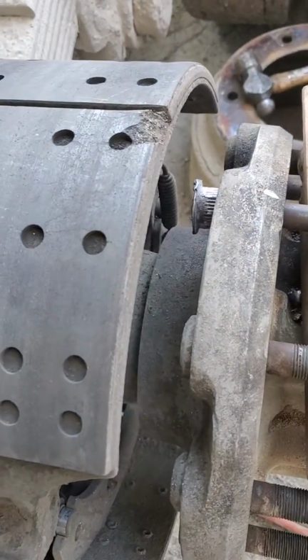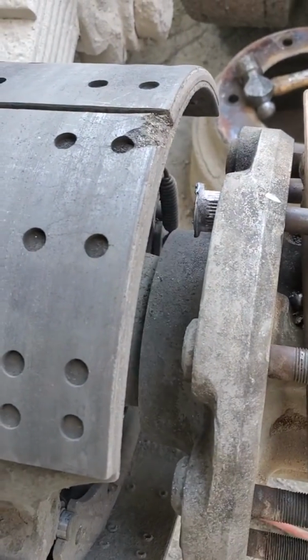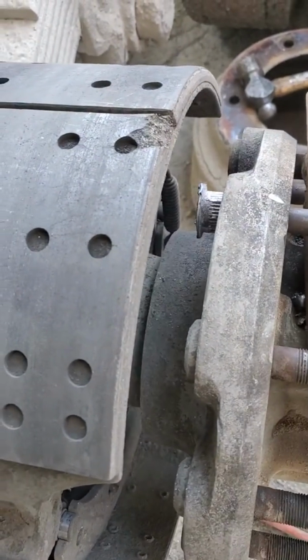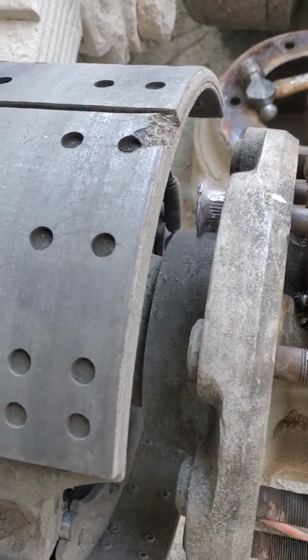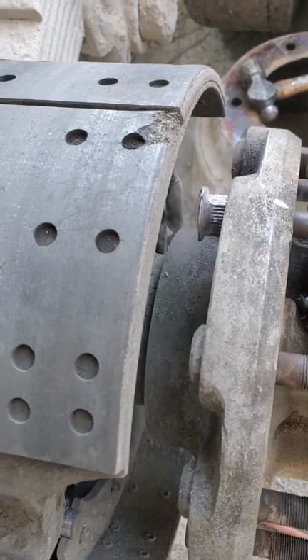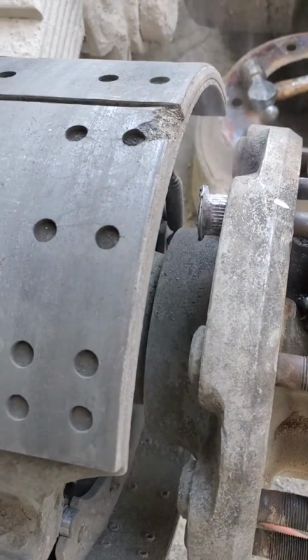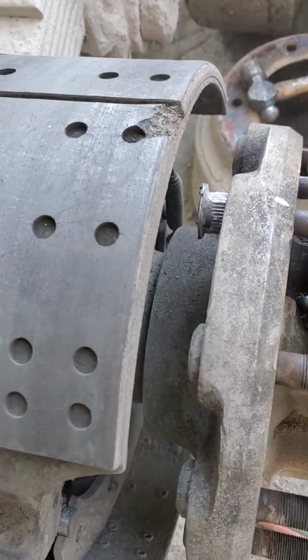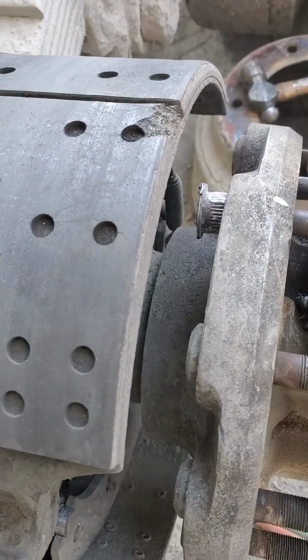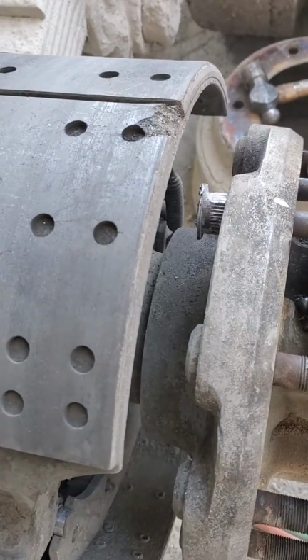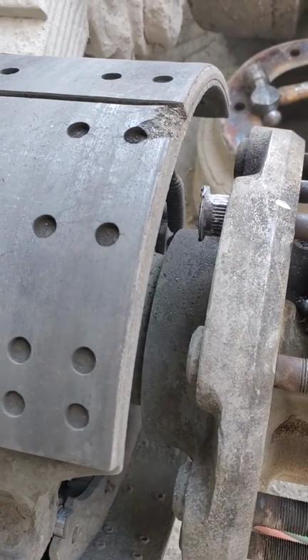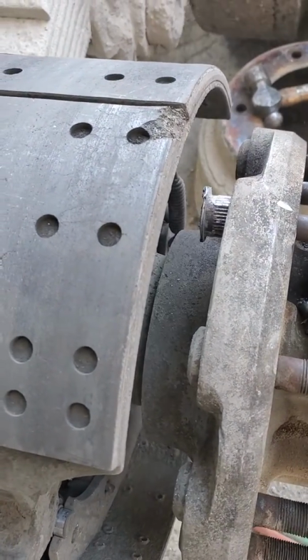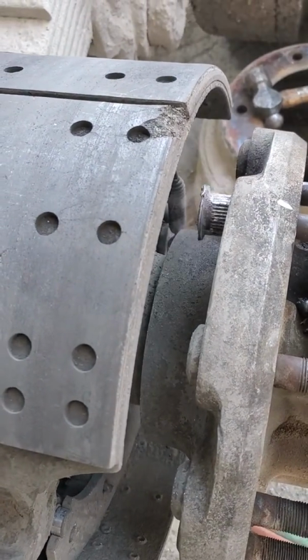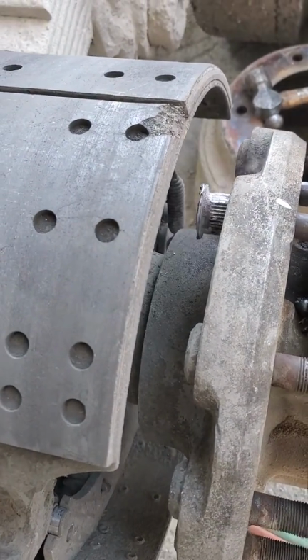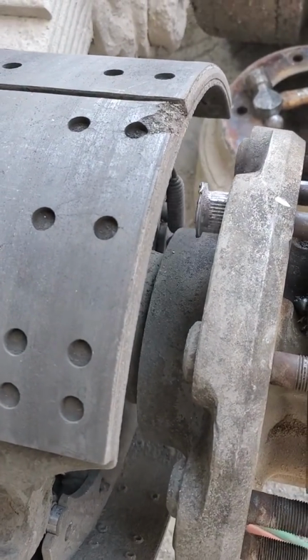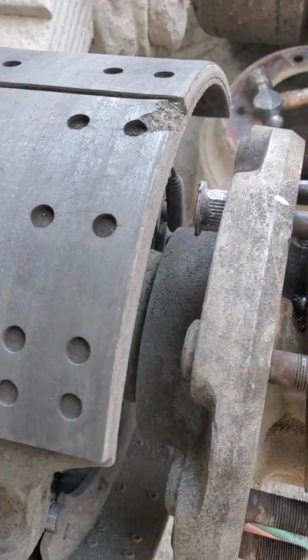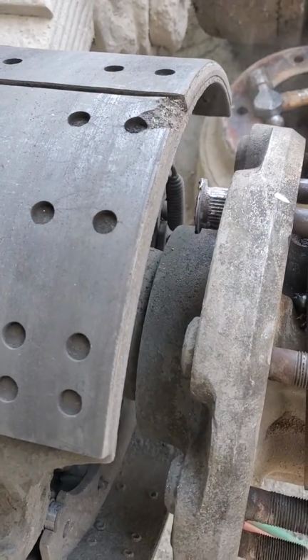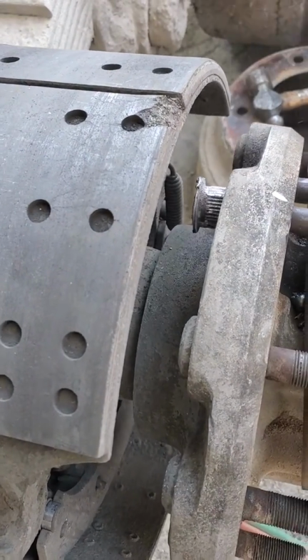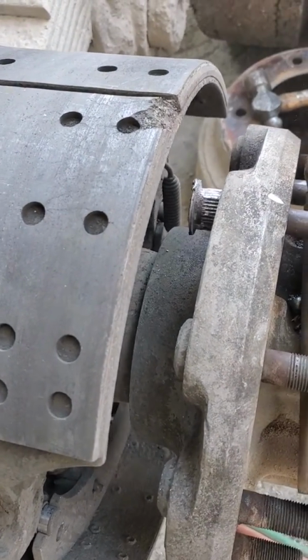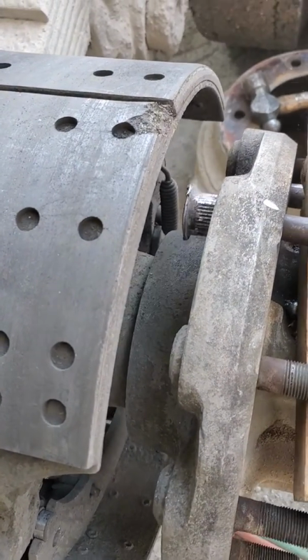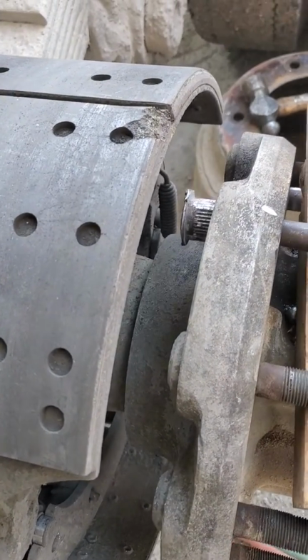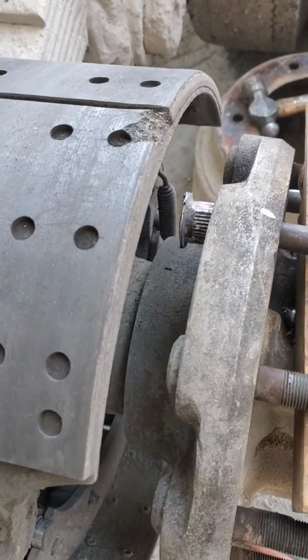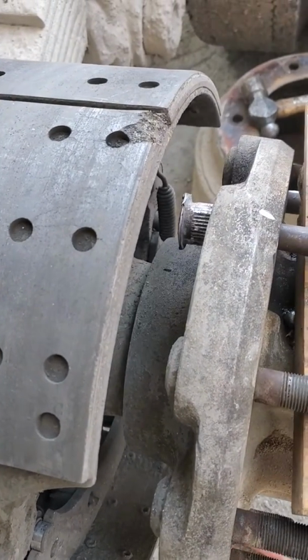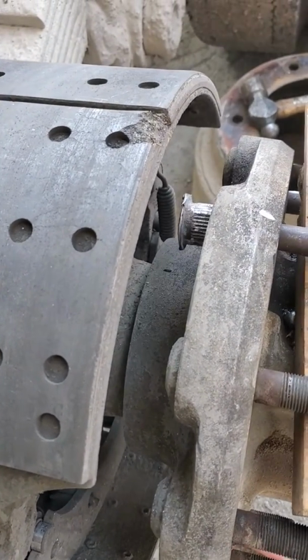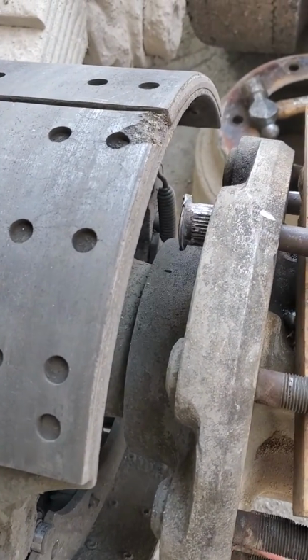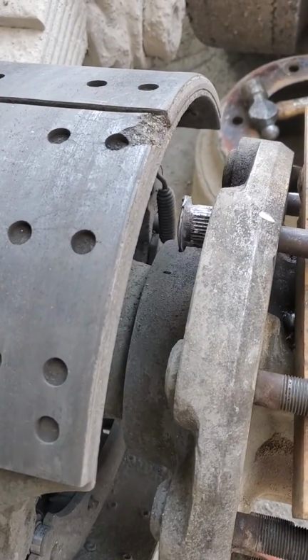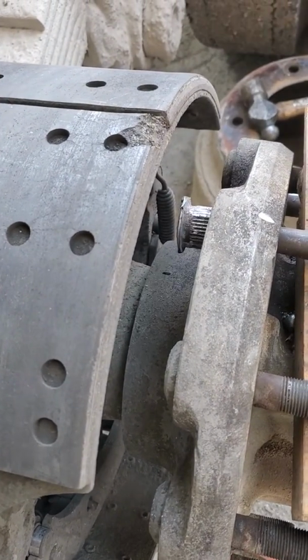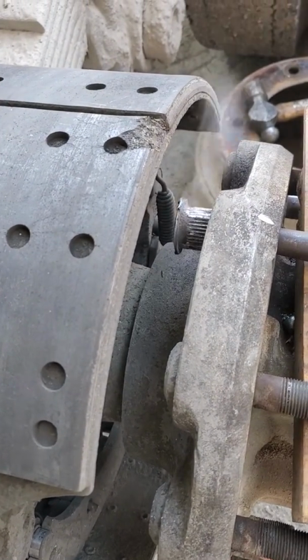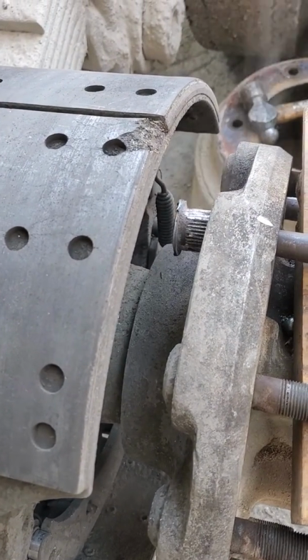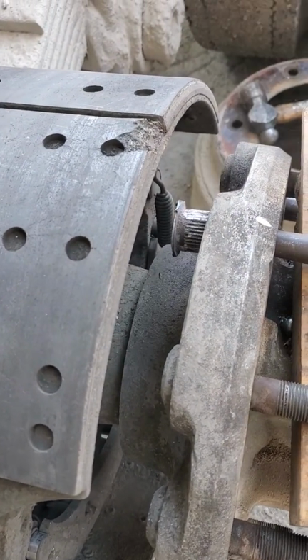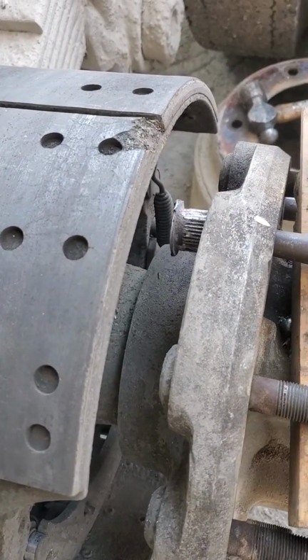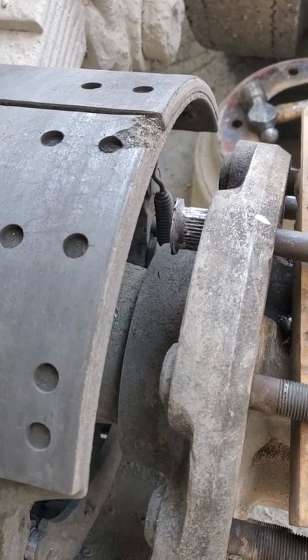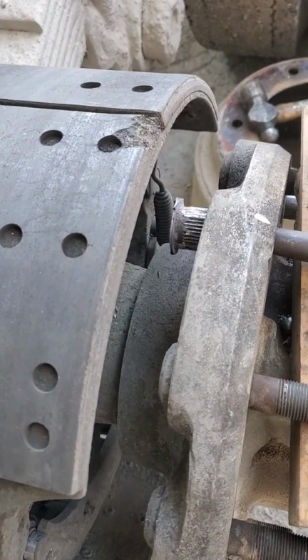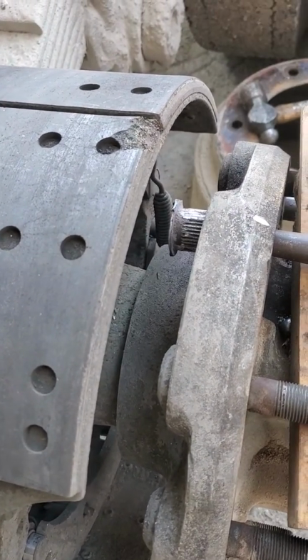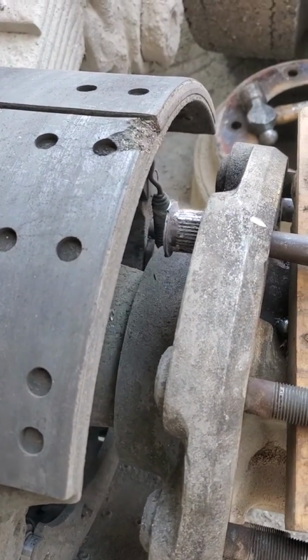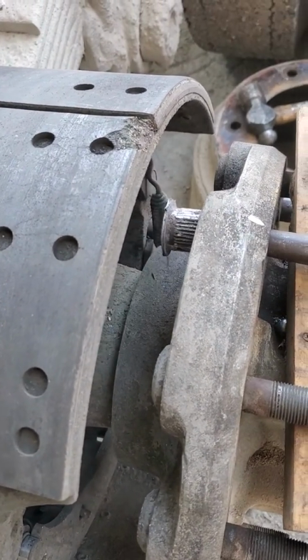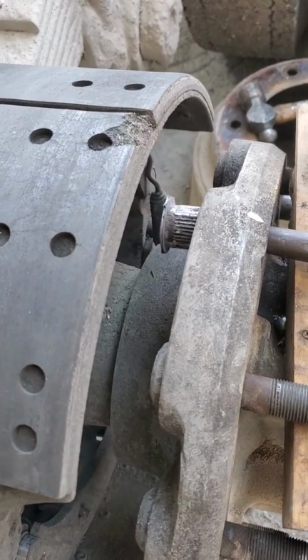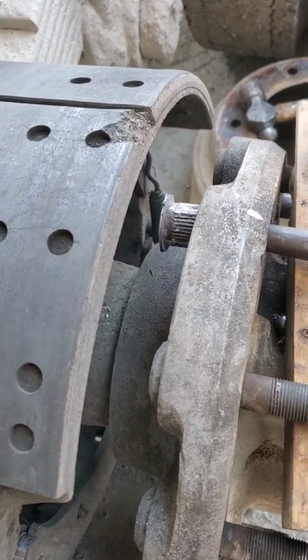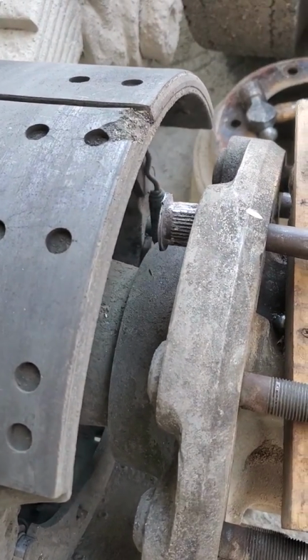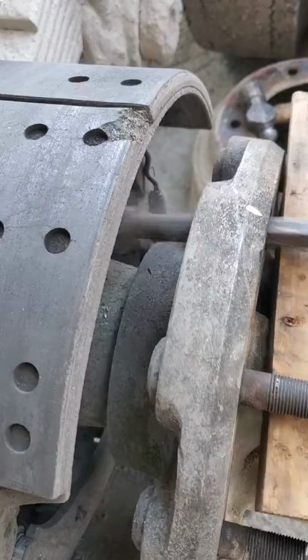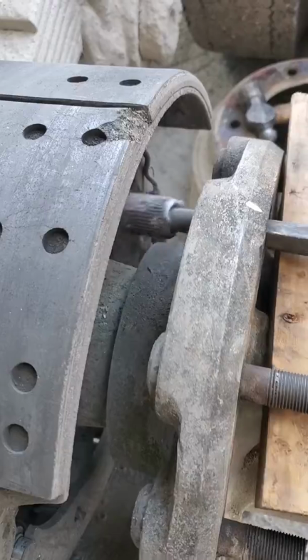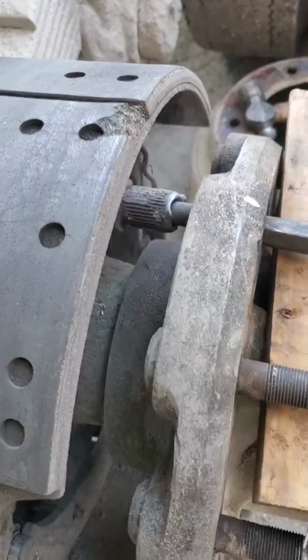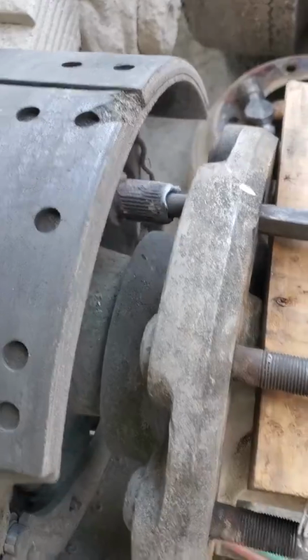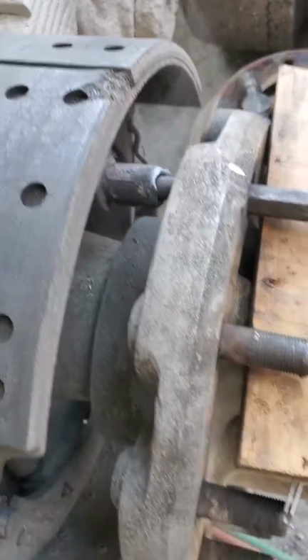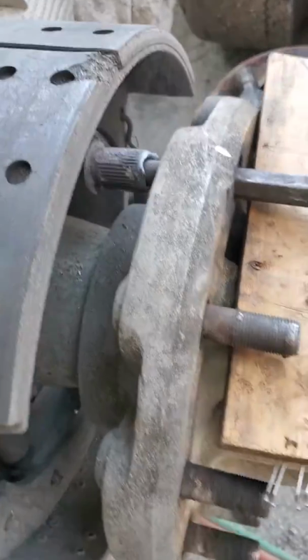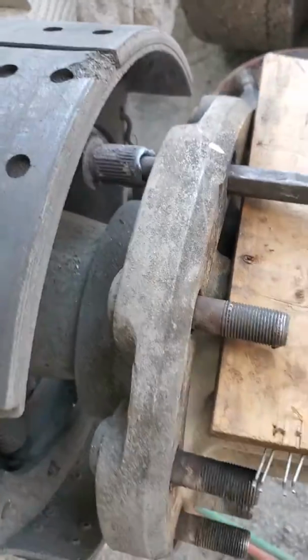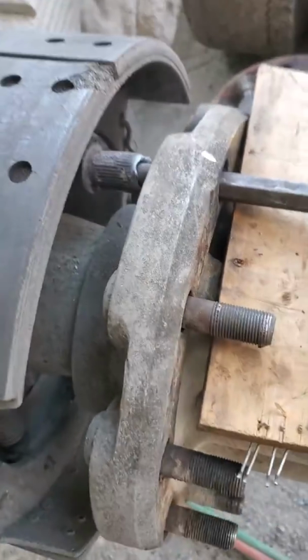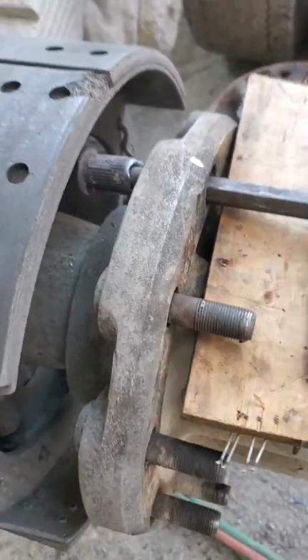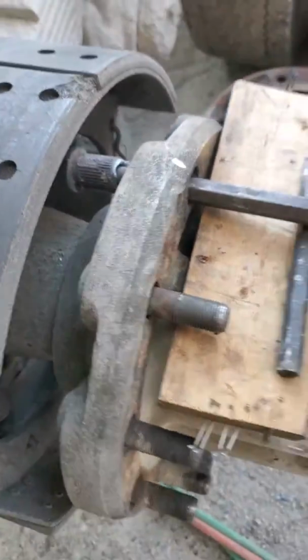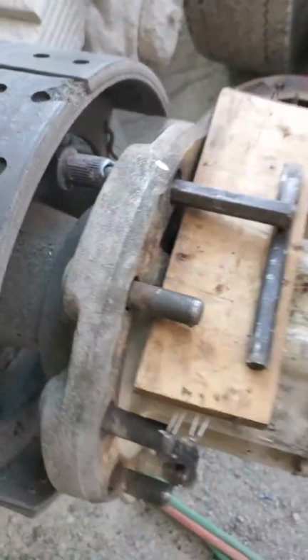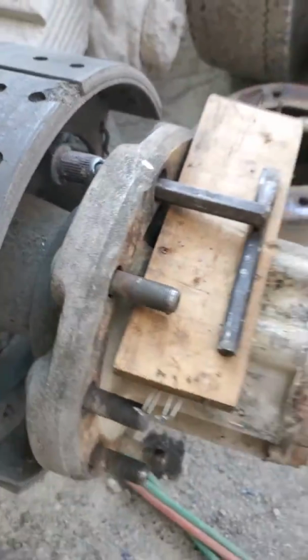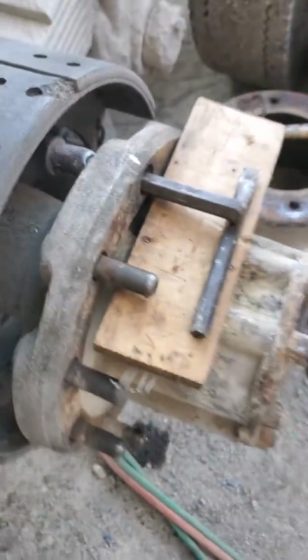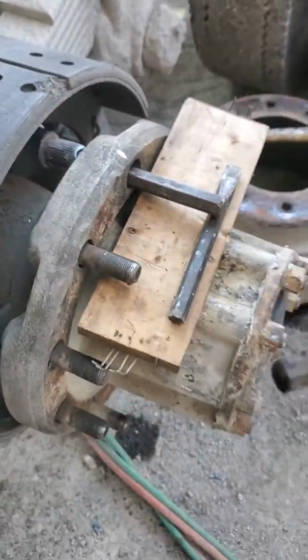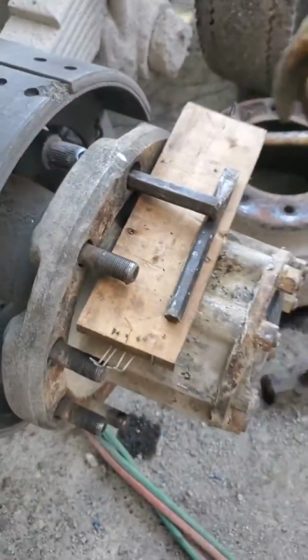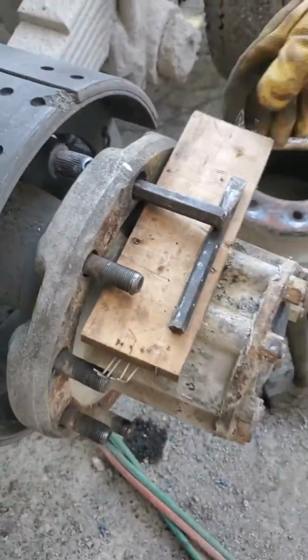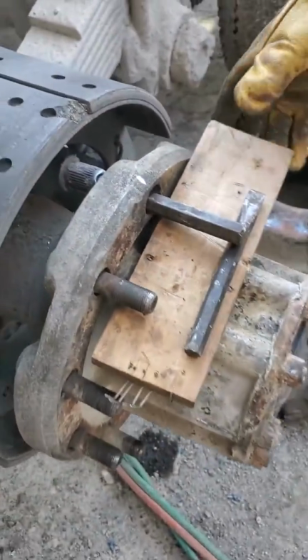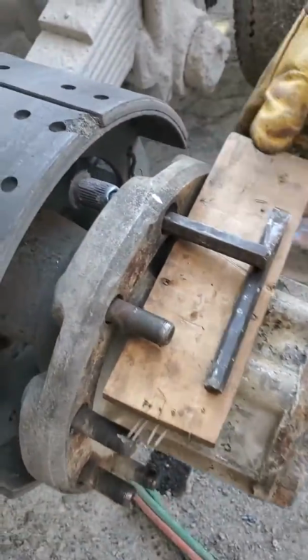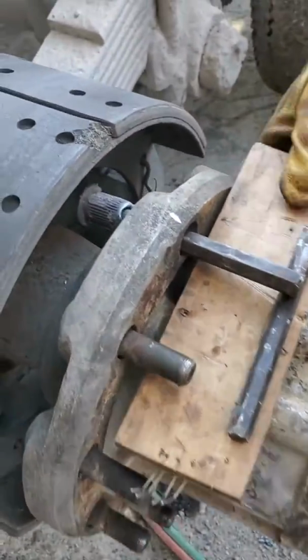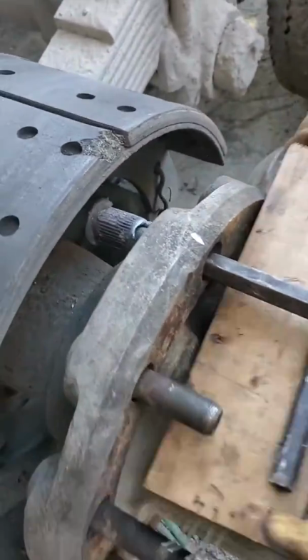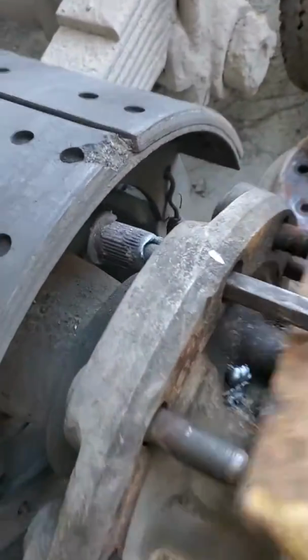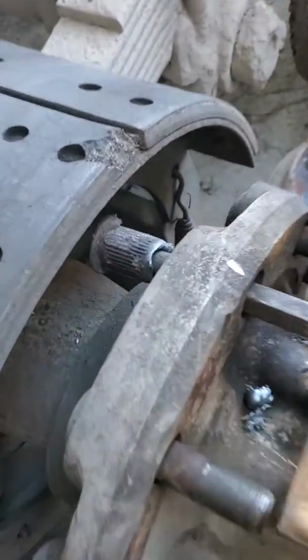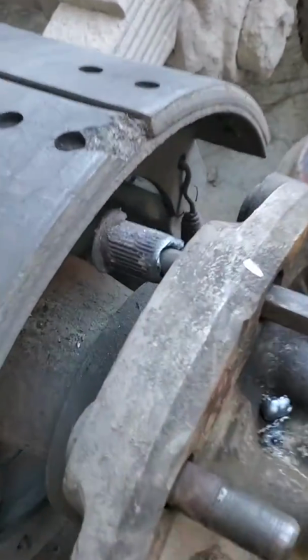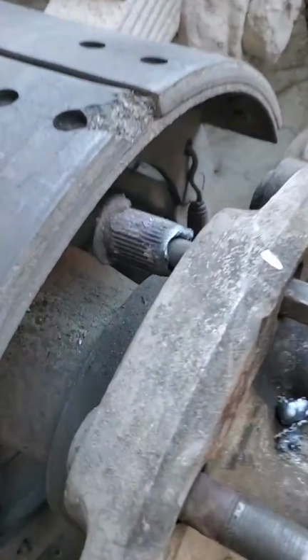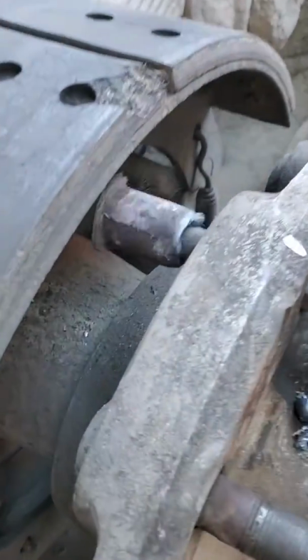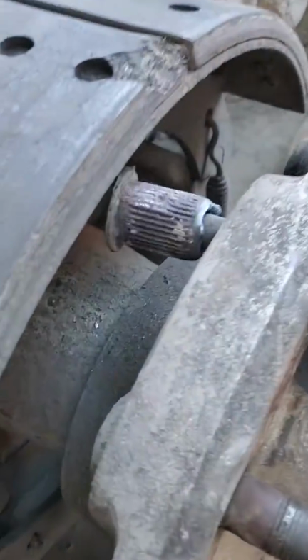Oh yeah, look at the aluminum. Somebody messed that up.